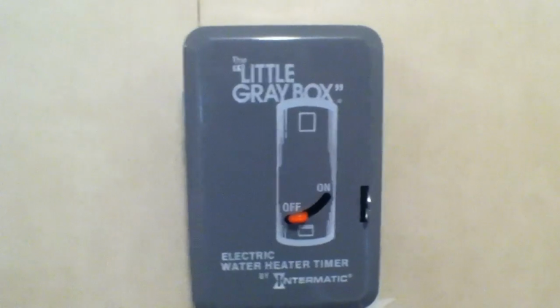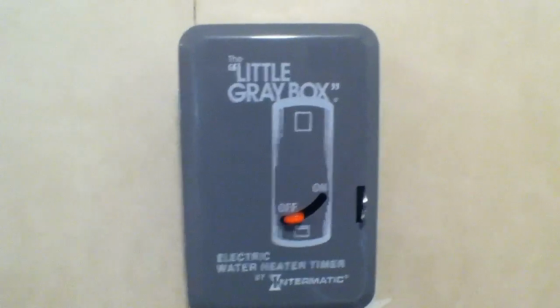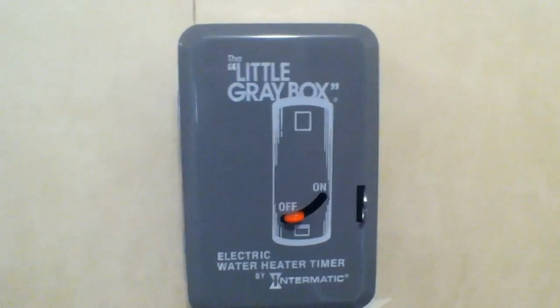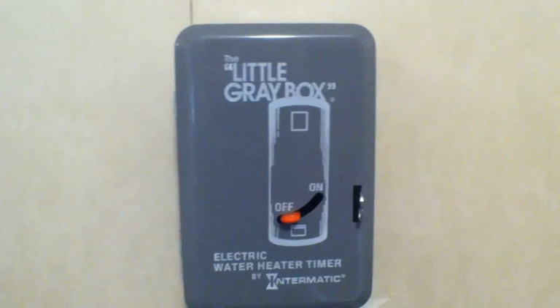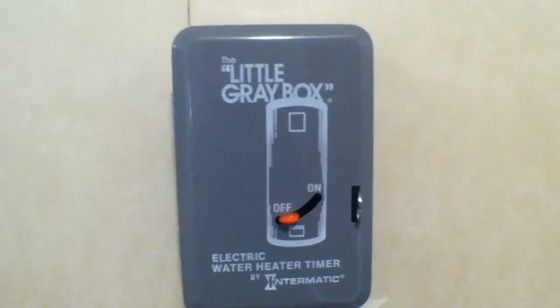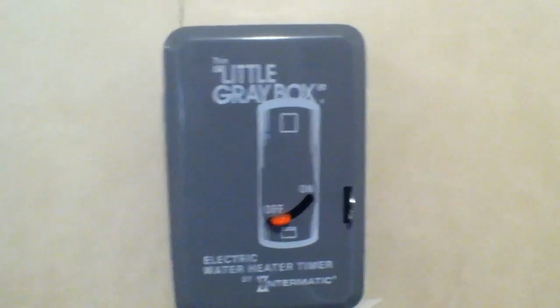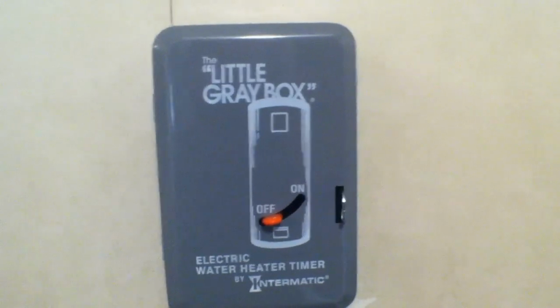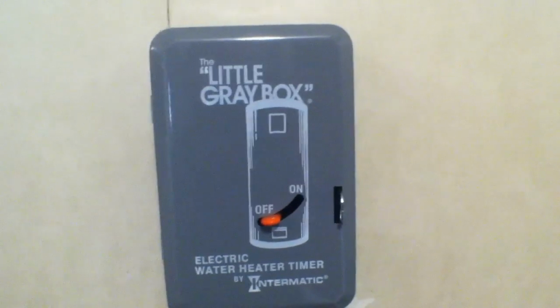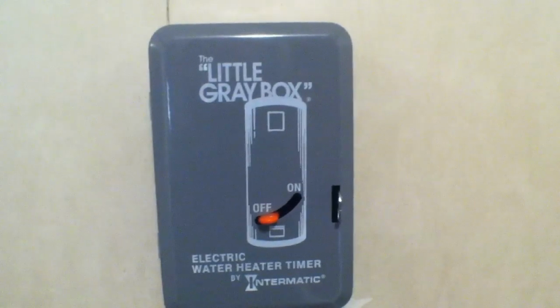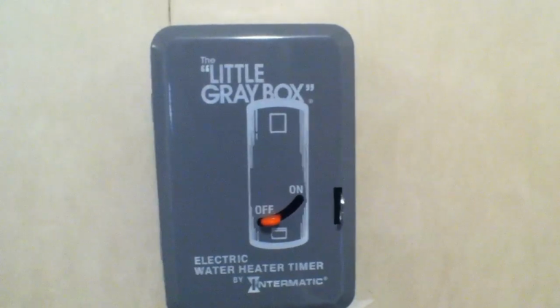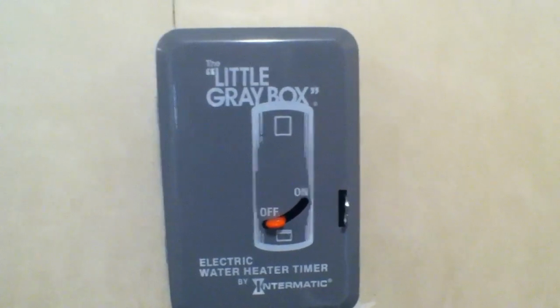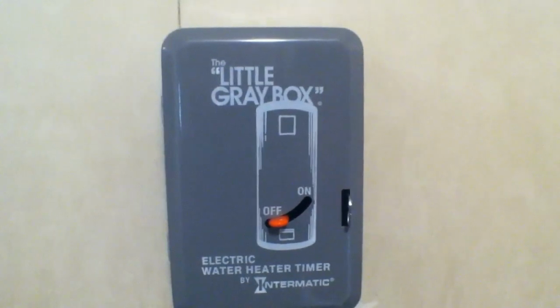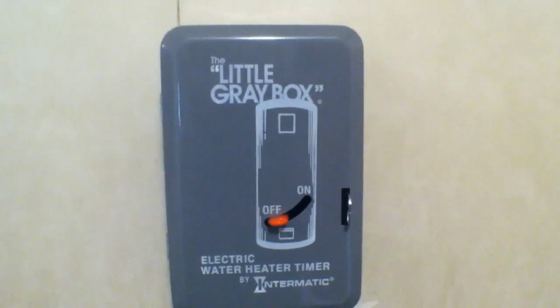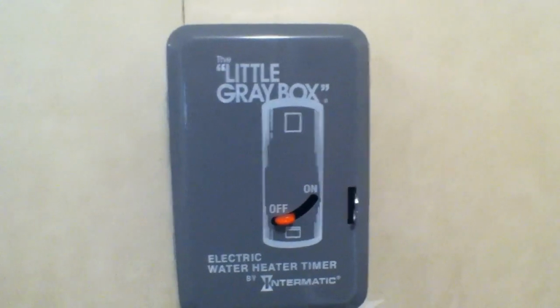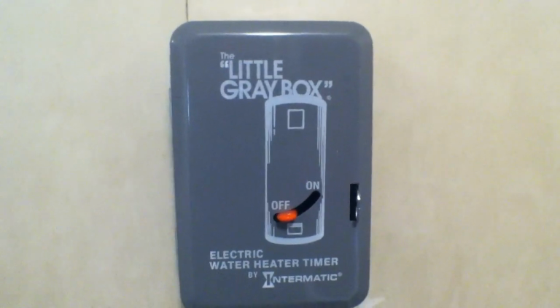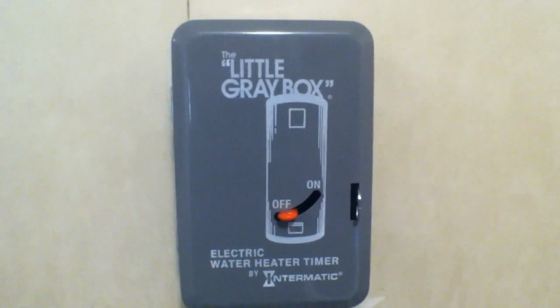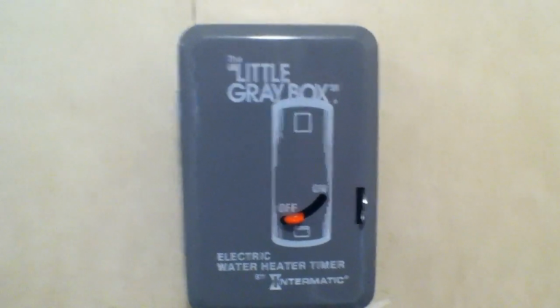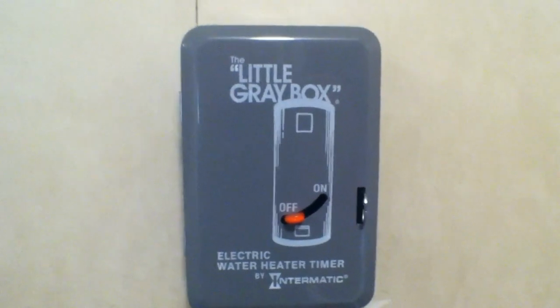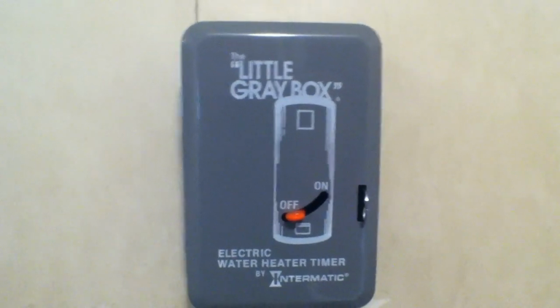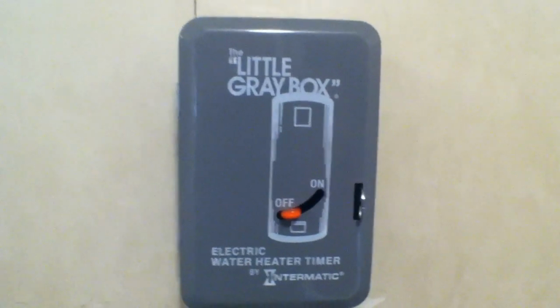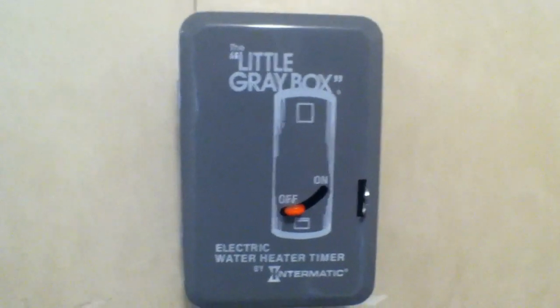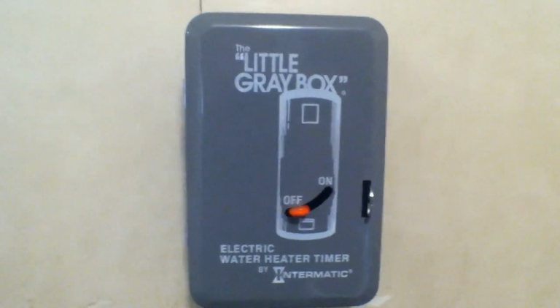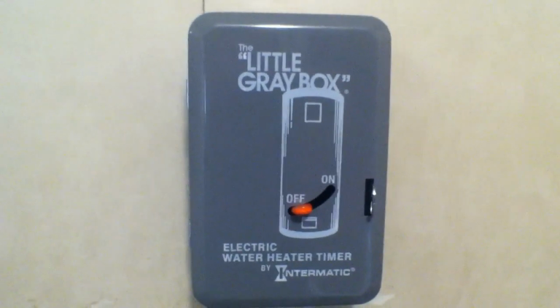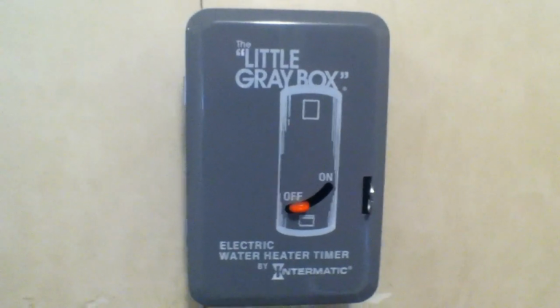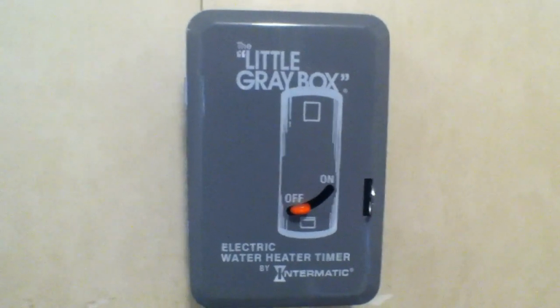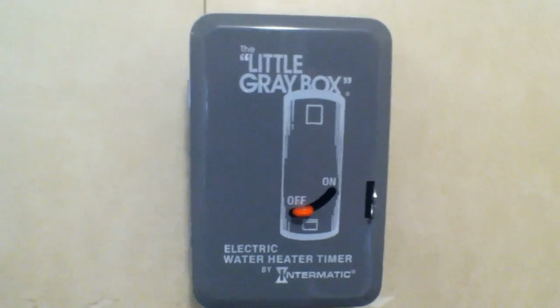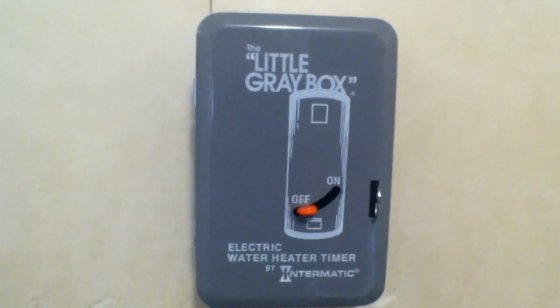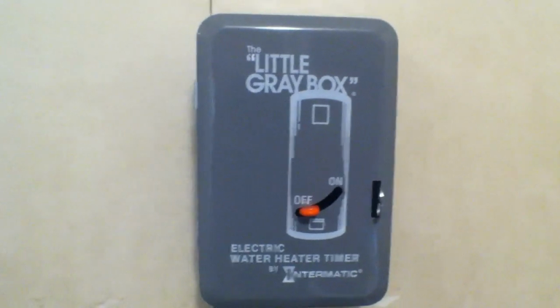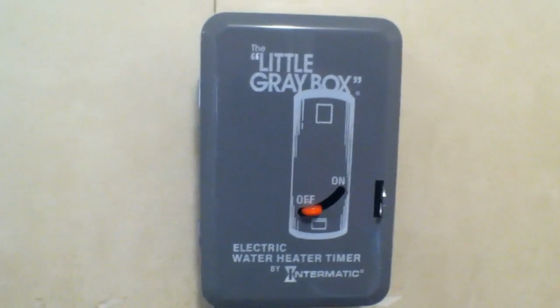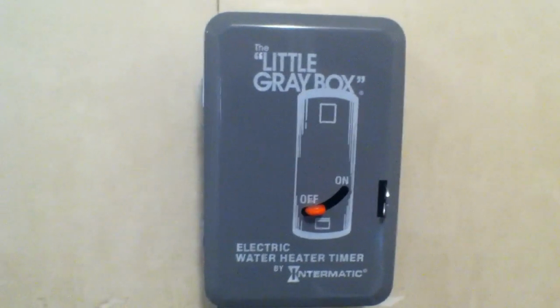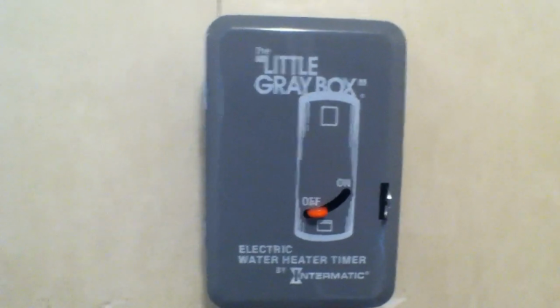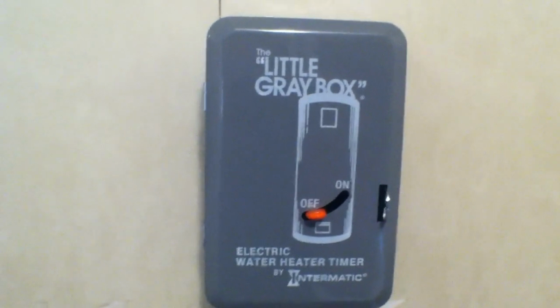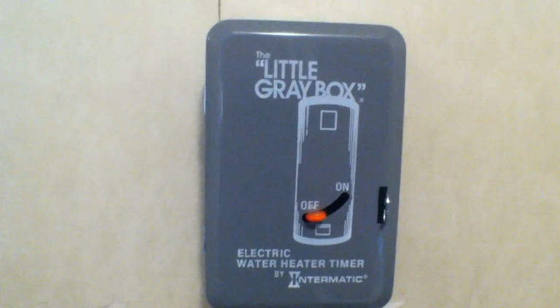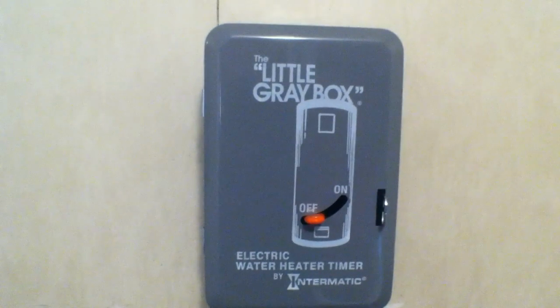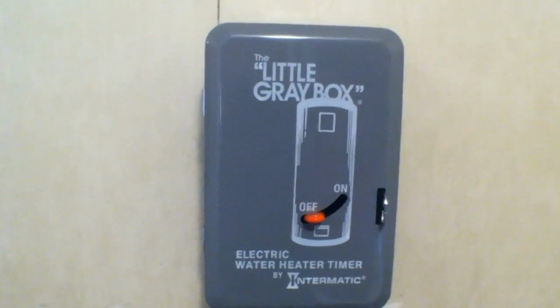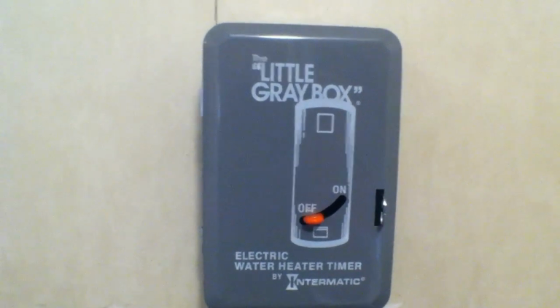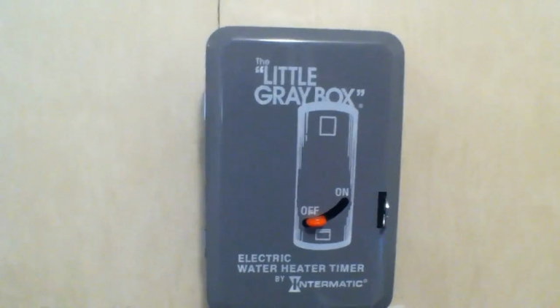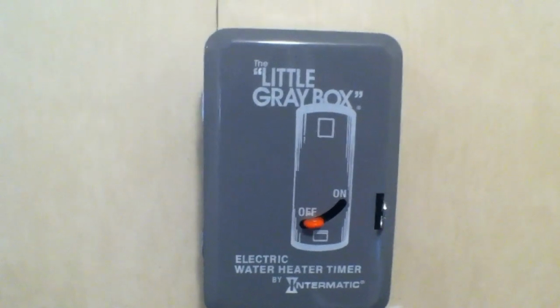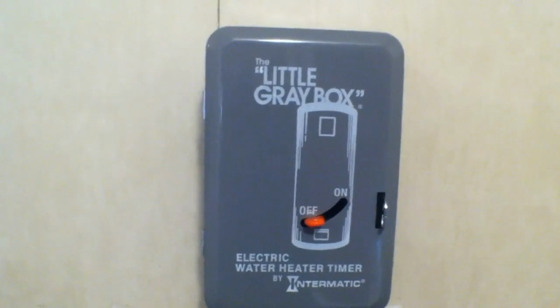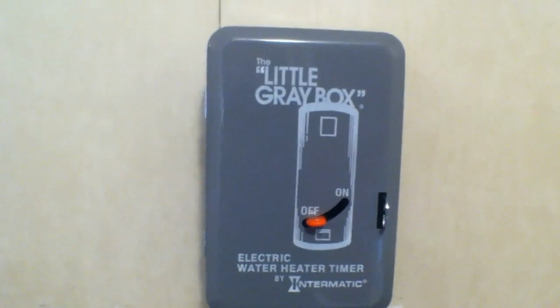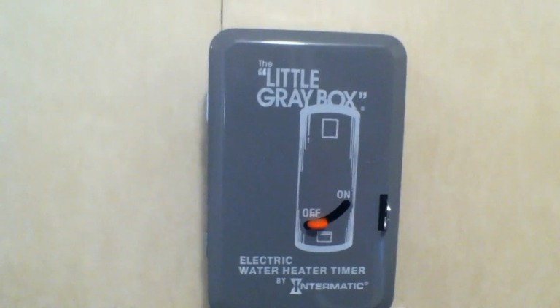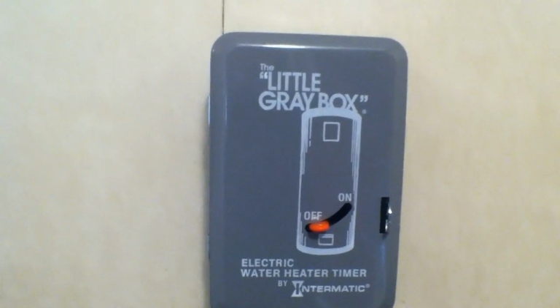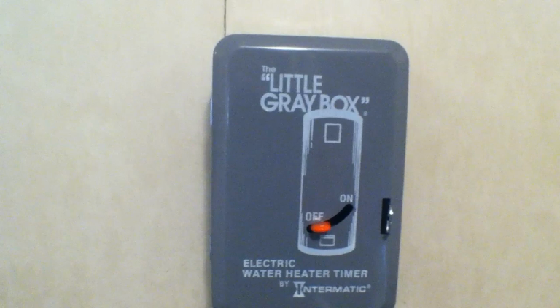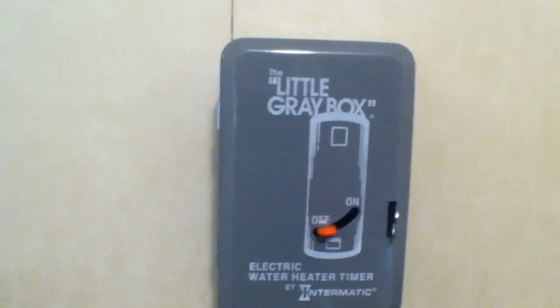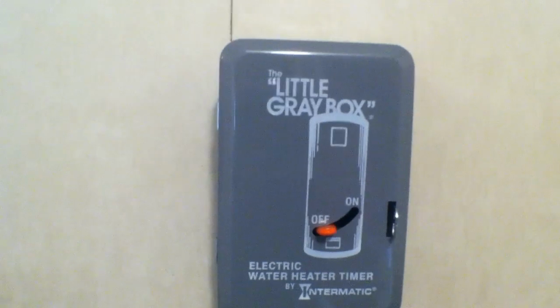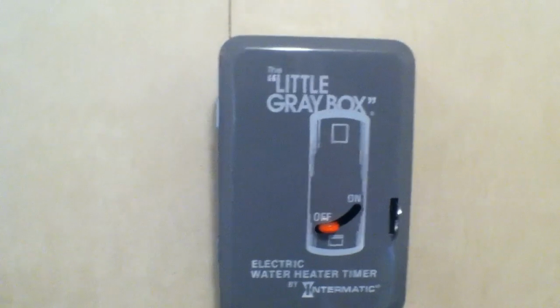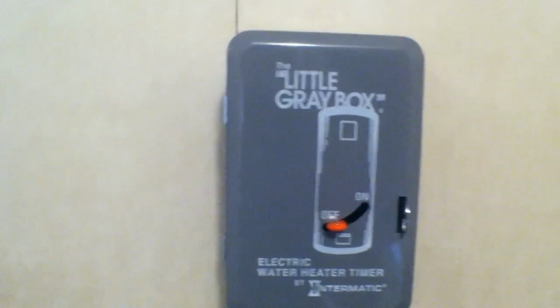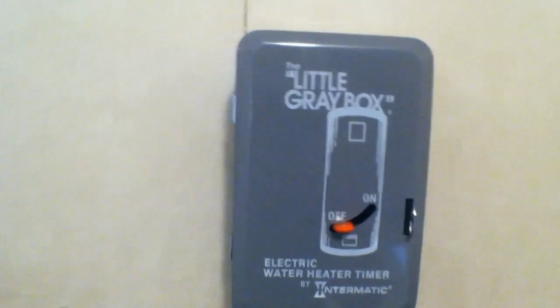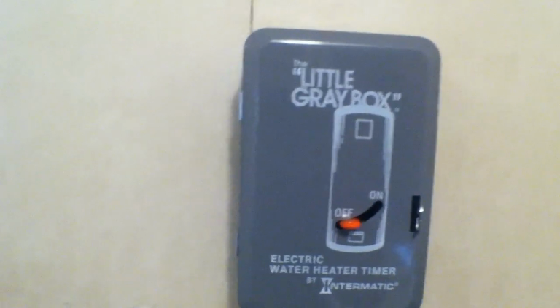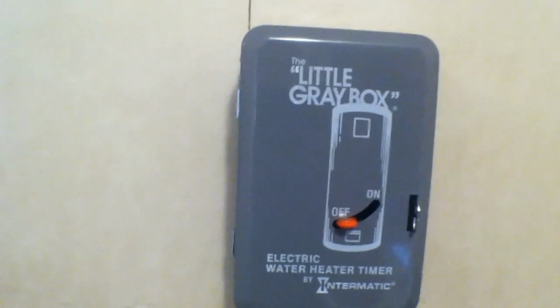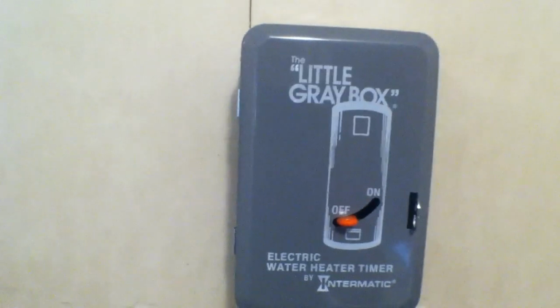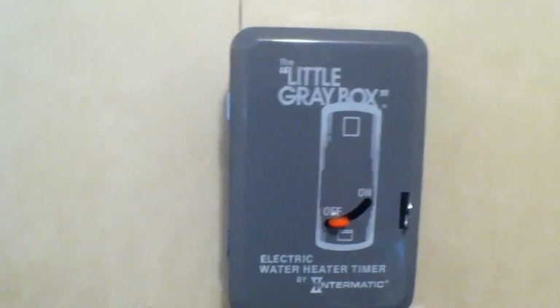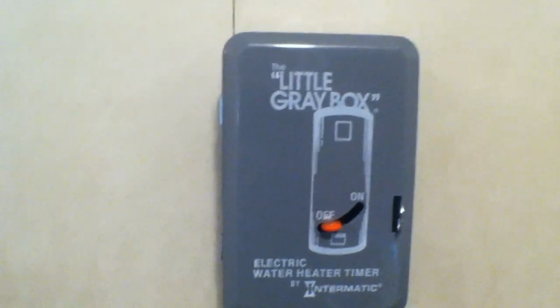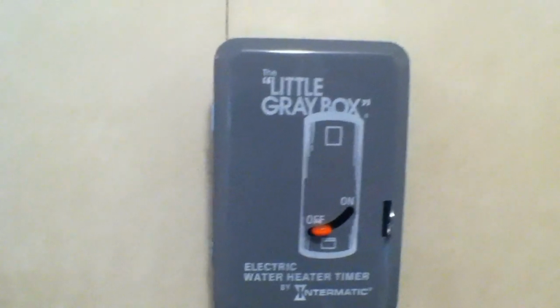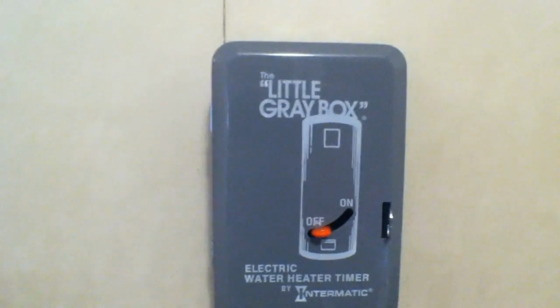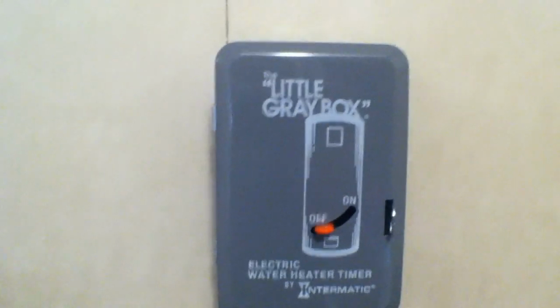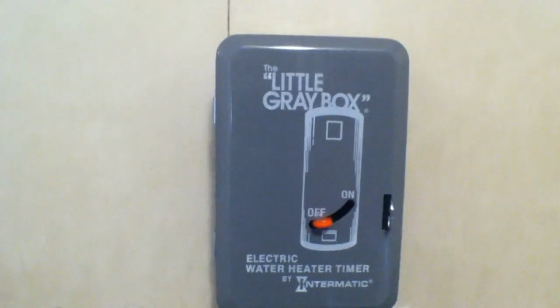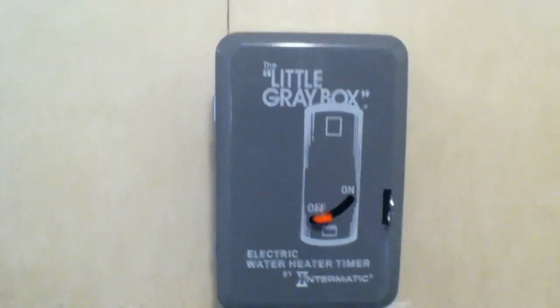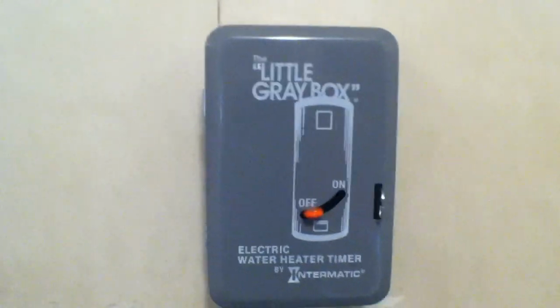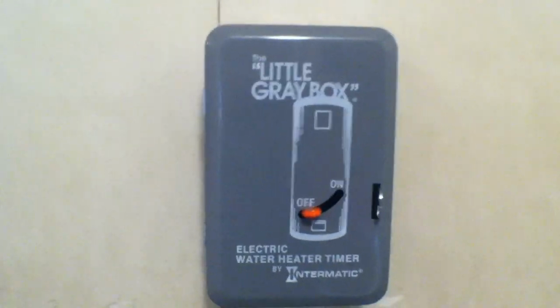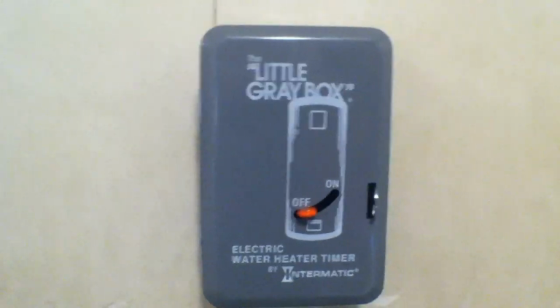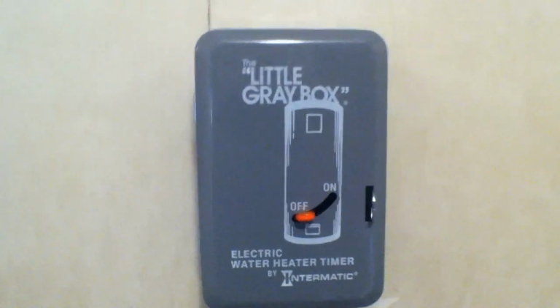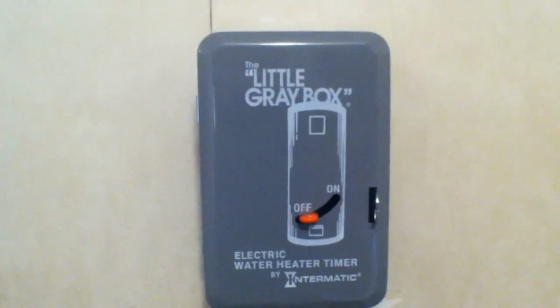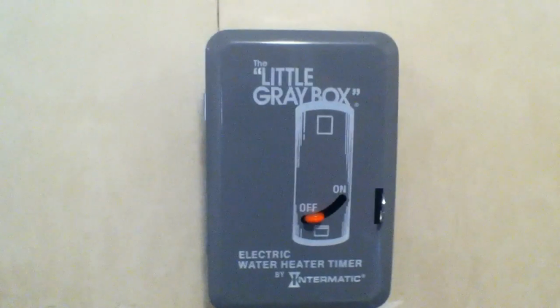Just a quick disclaimer: any wiring that you choose to do without a licensed electrician, you assume all liability. This is just for informational purposes.